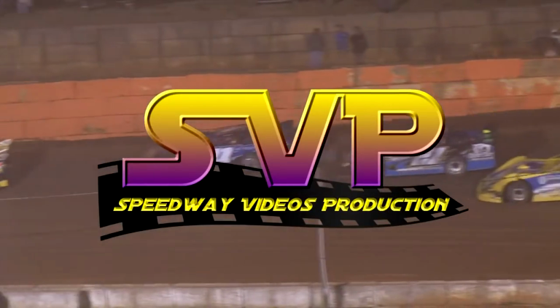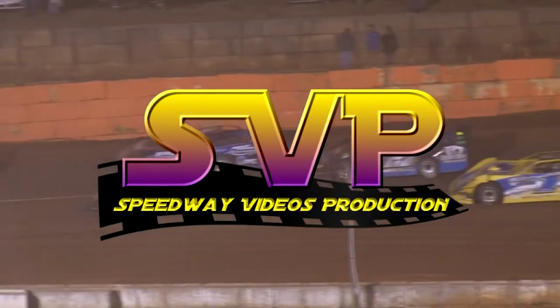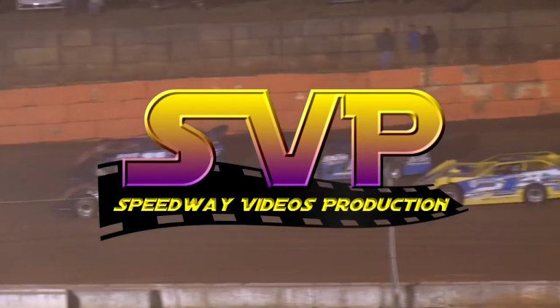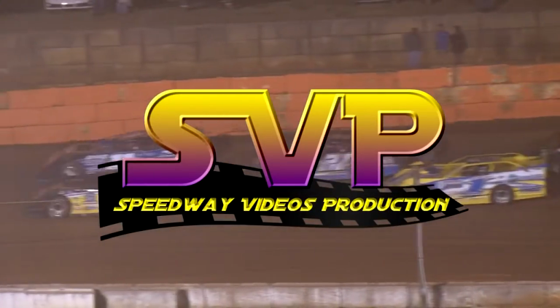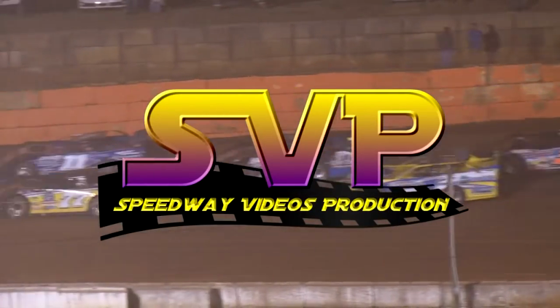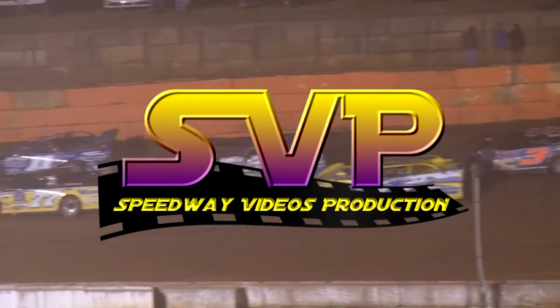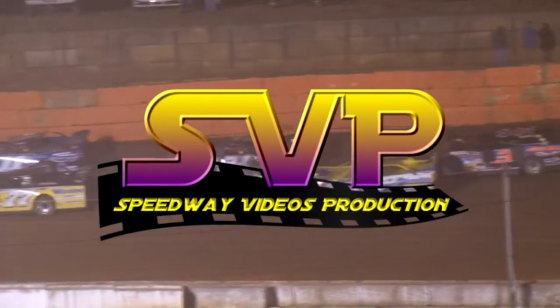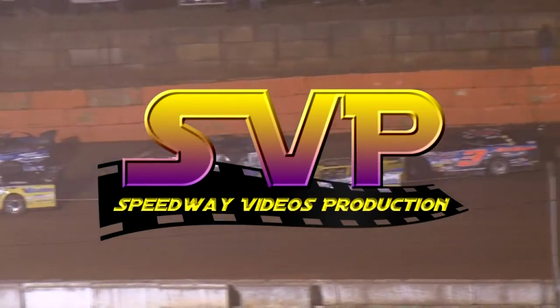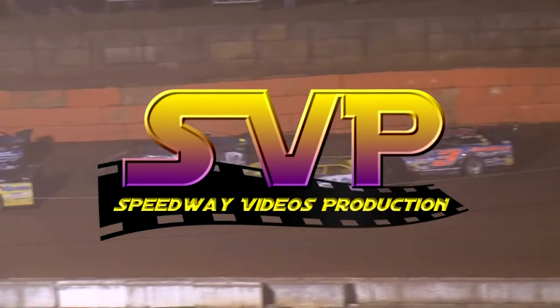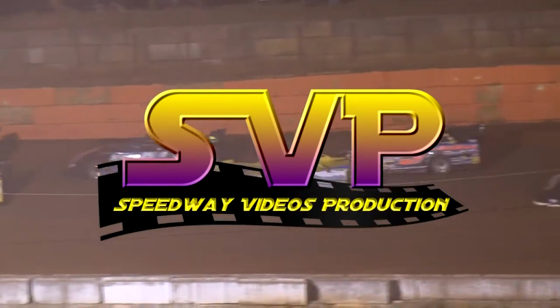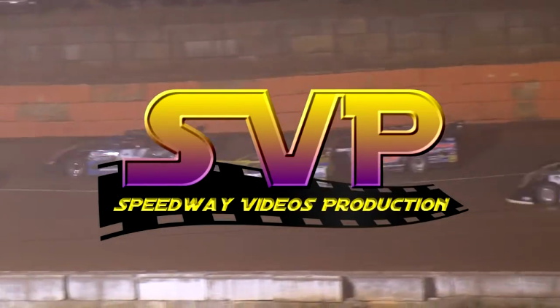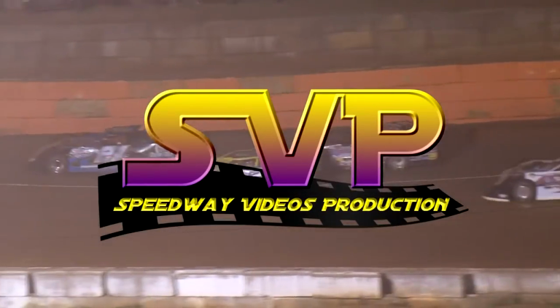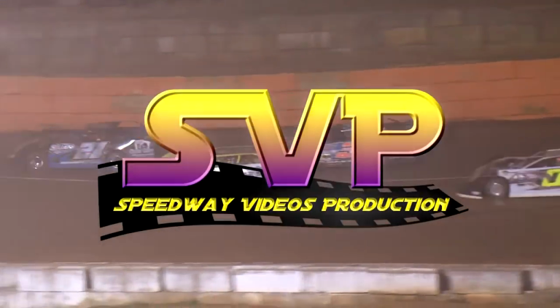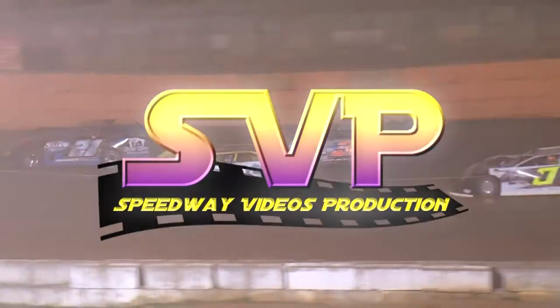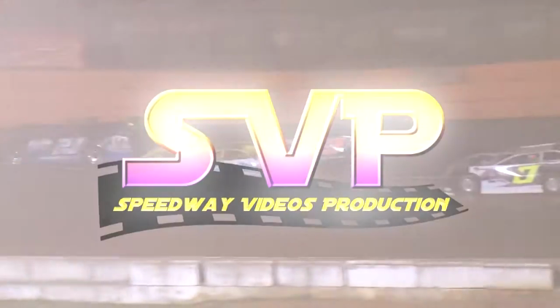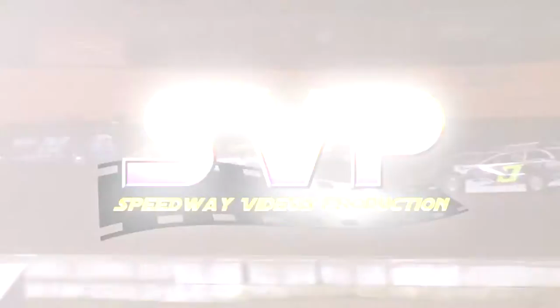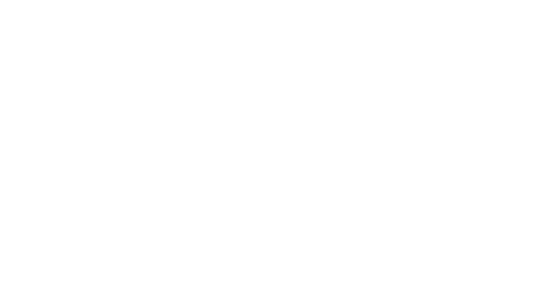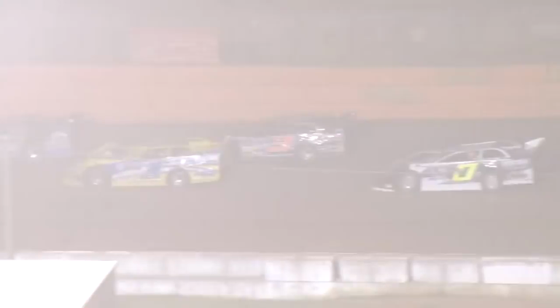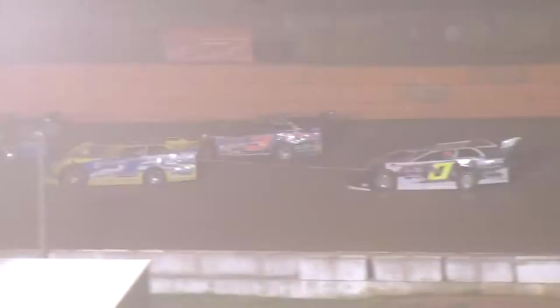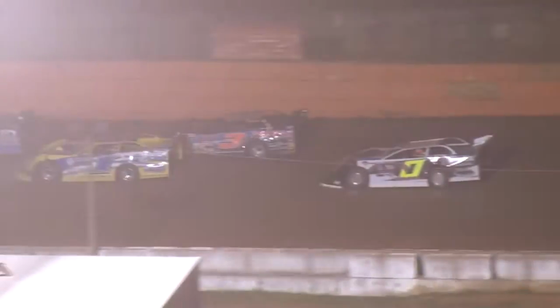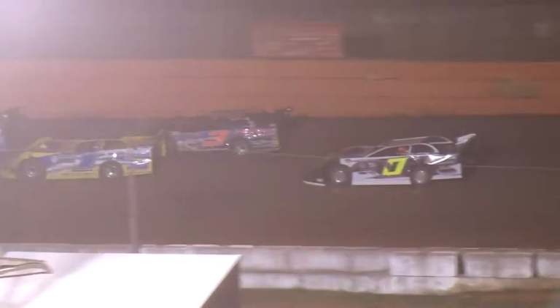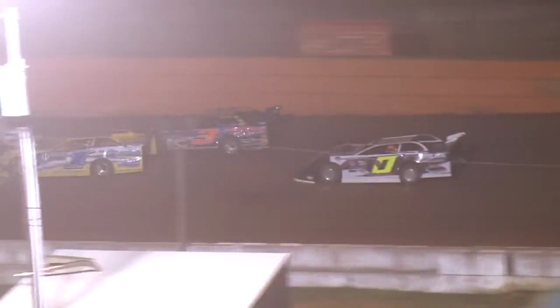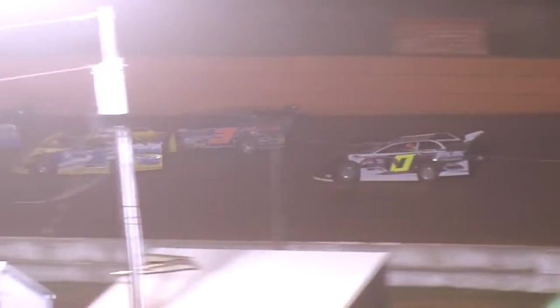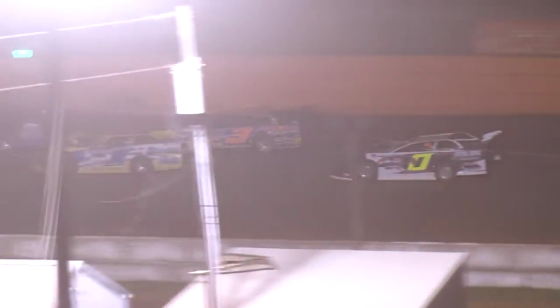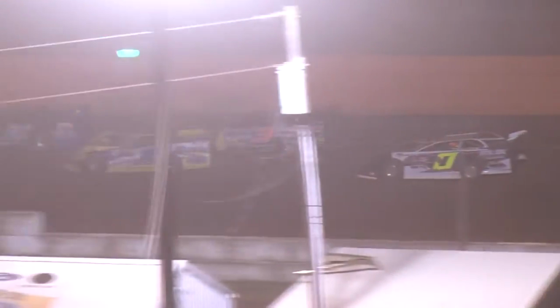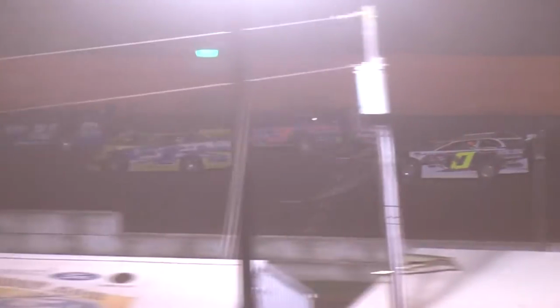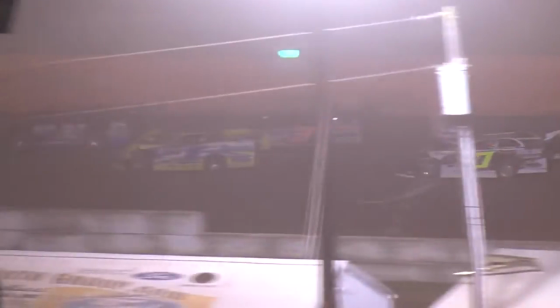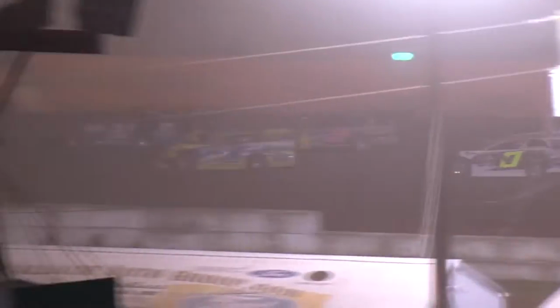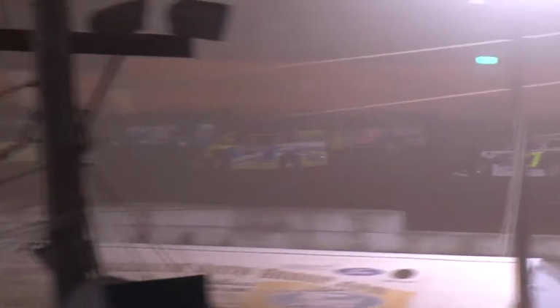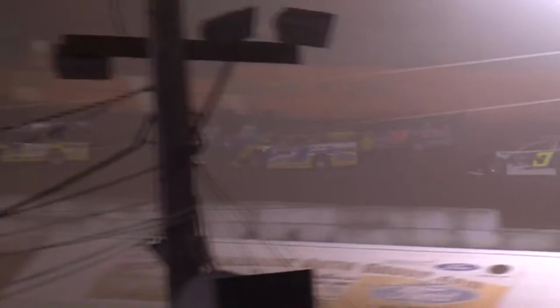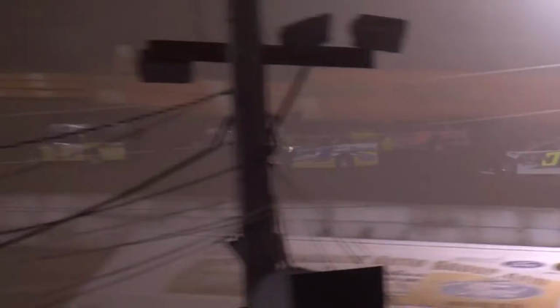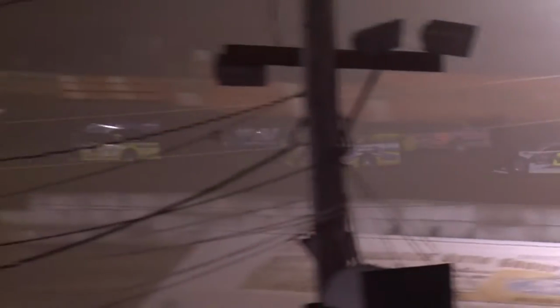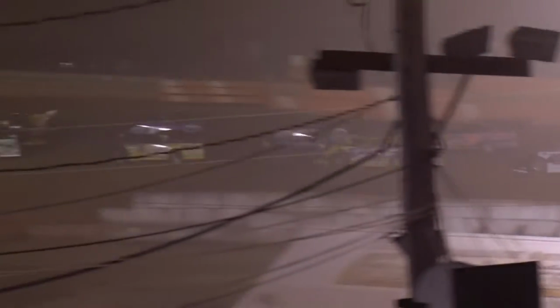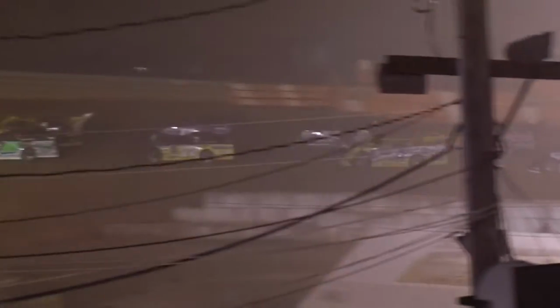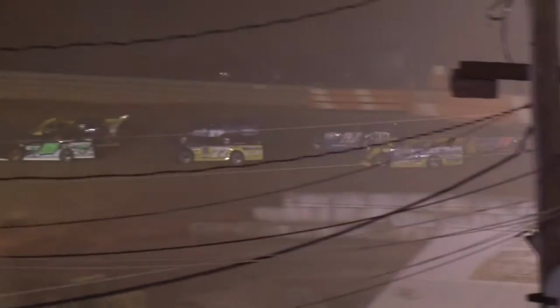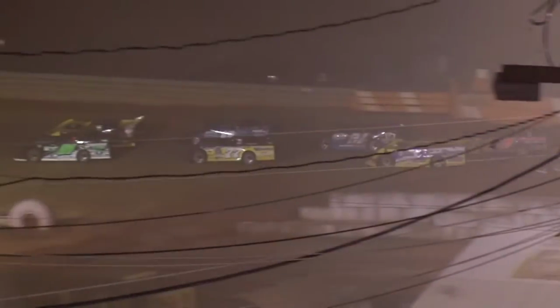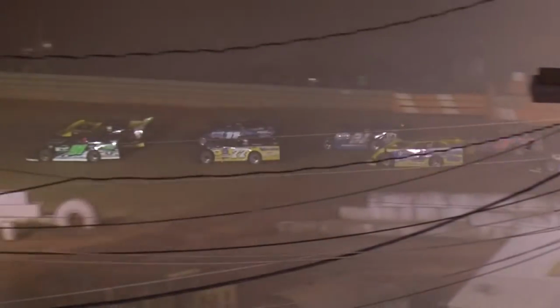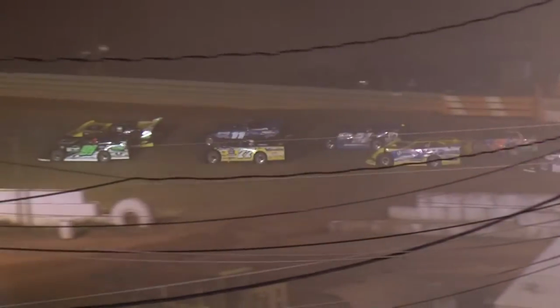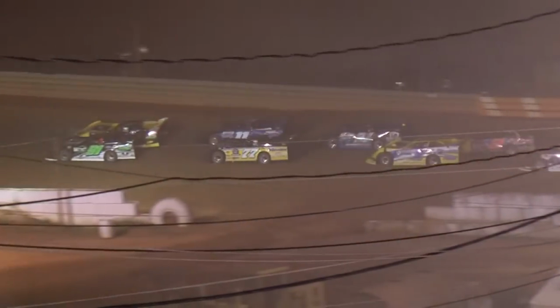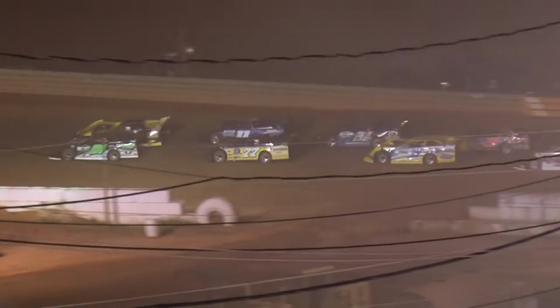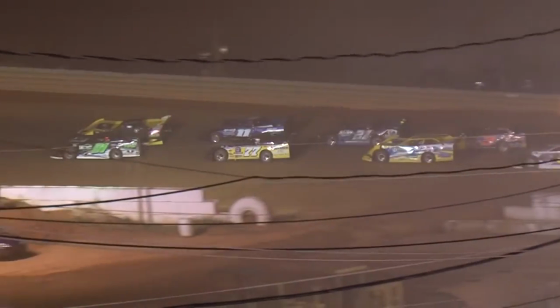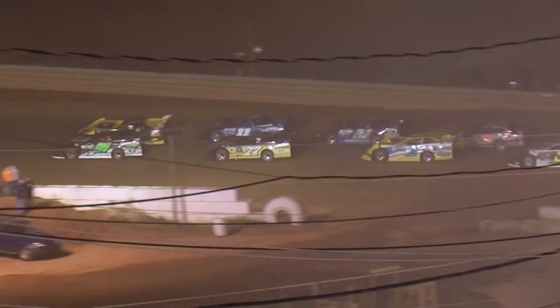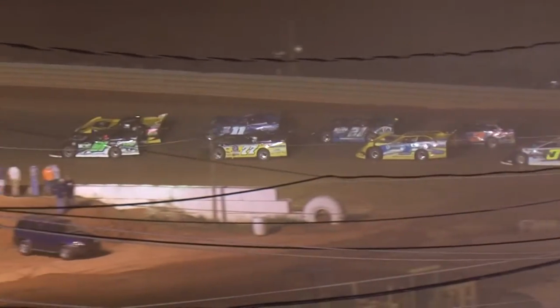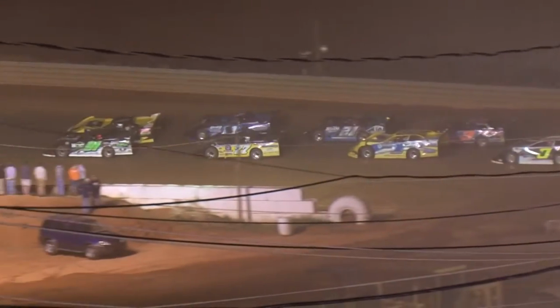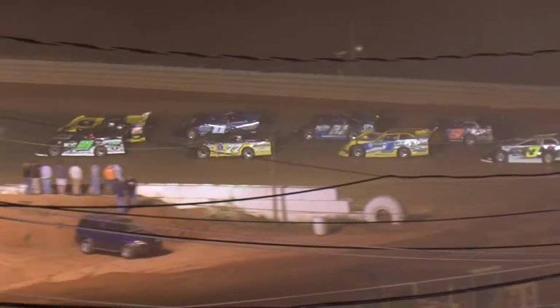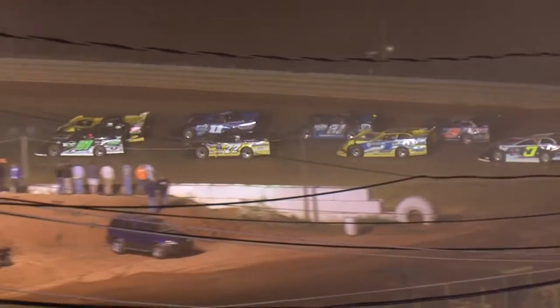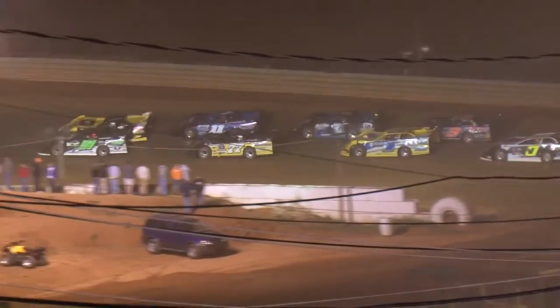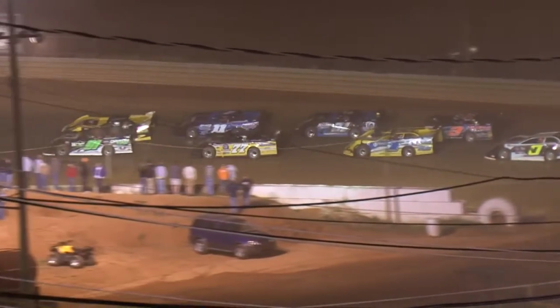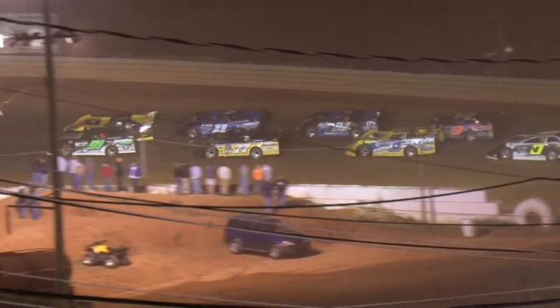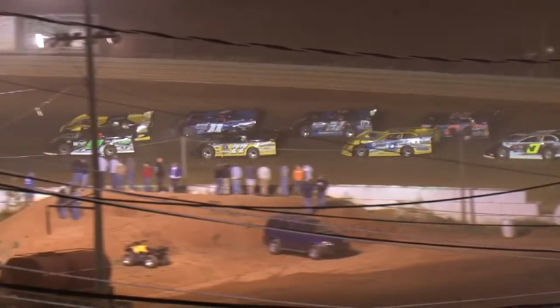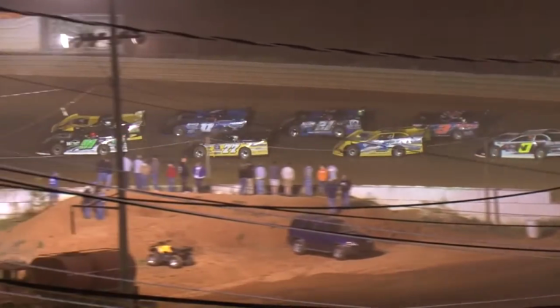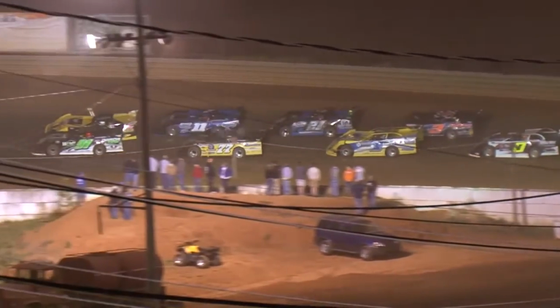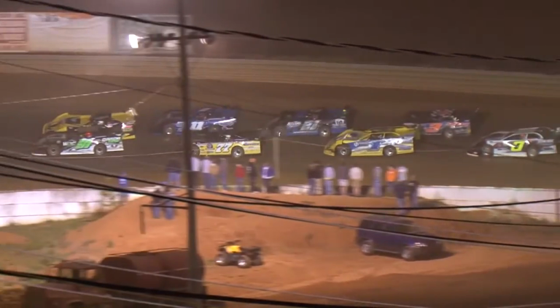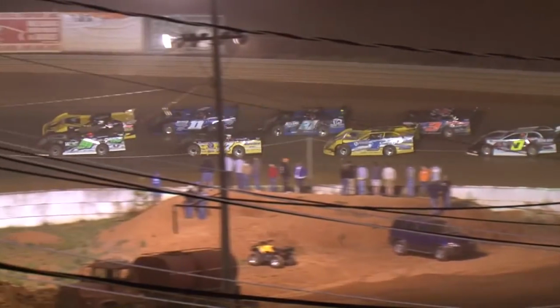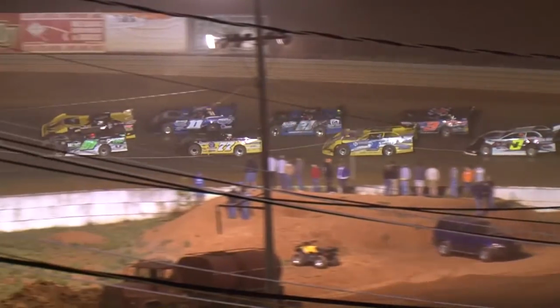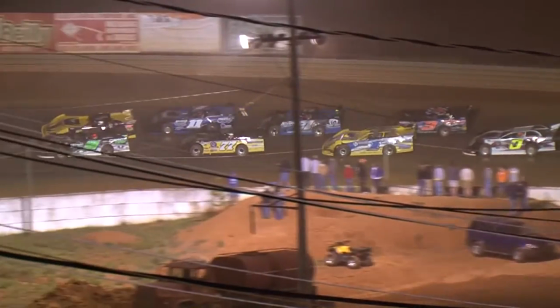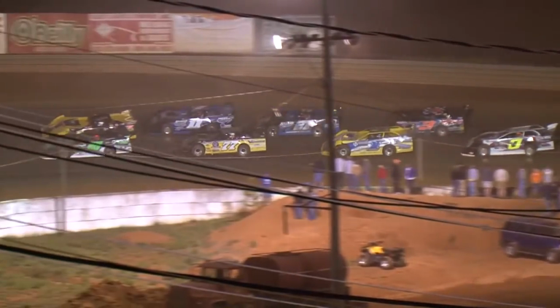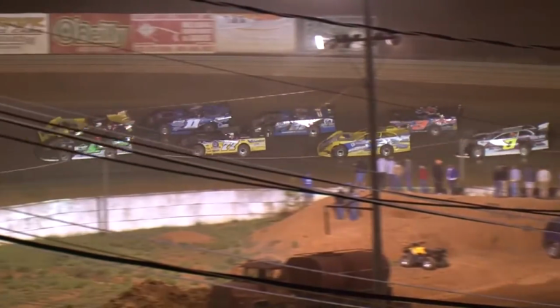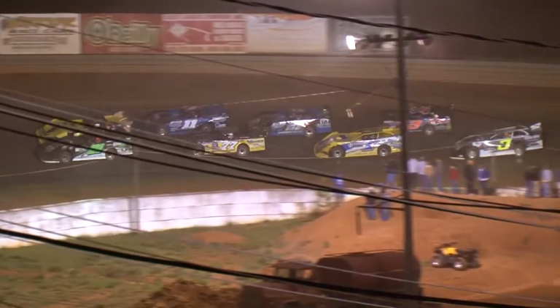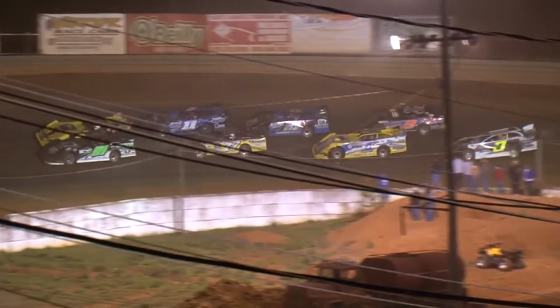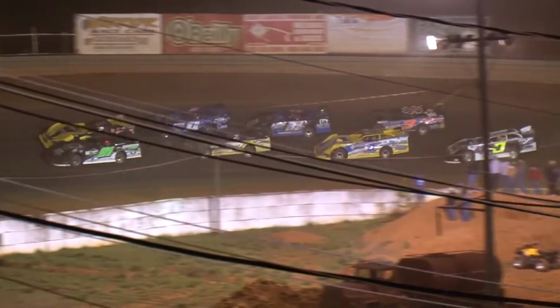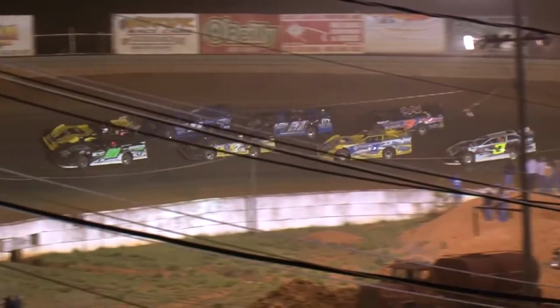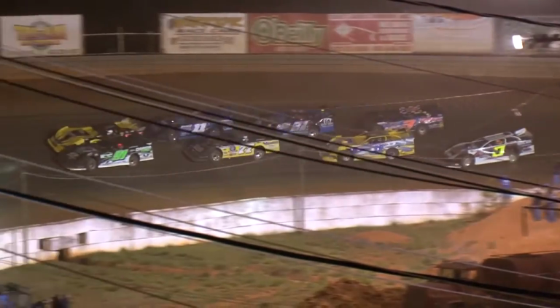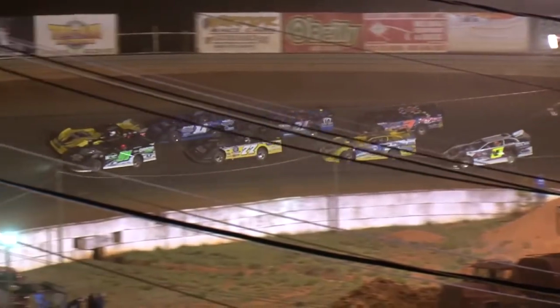Ten laps — the top four finishers are going to go to the feature. From there, you better have enough points built up so far in the Spring Nationals, or you're going to watch it.